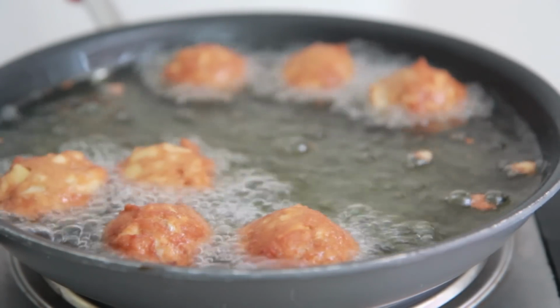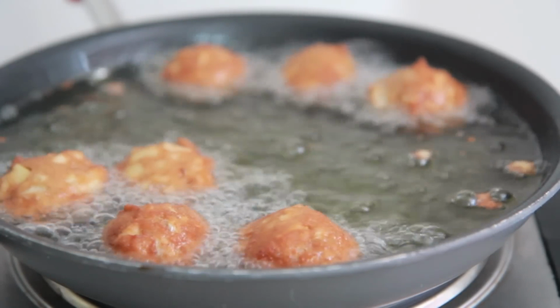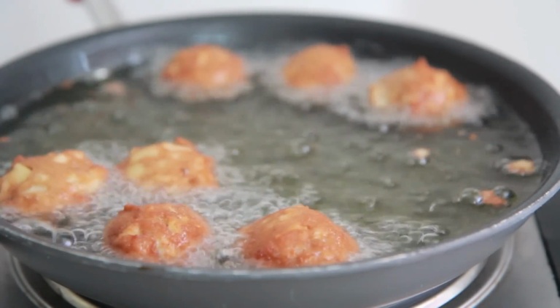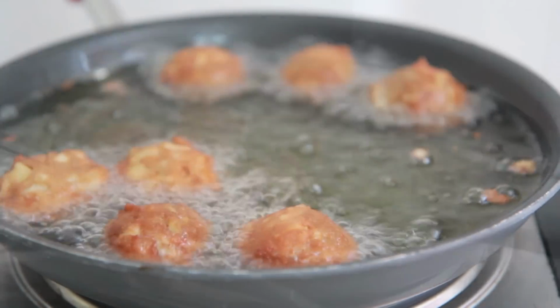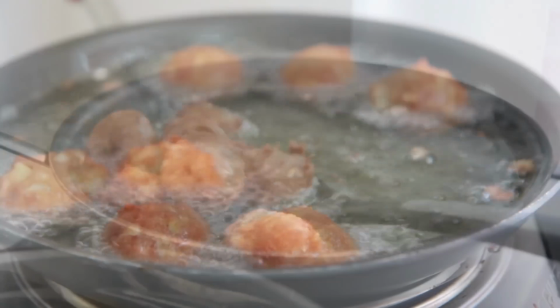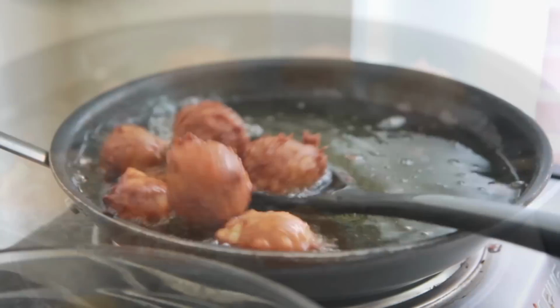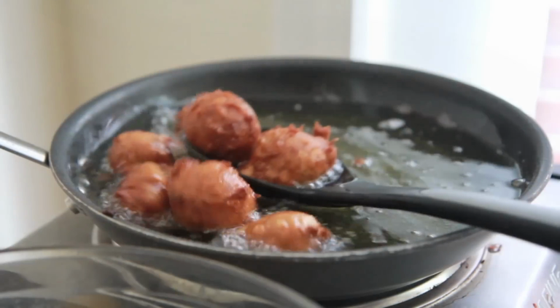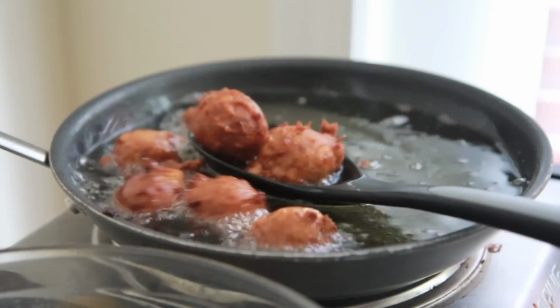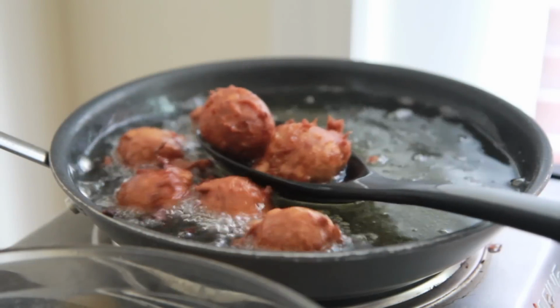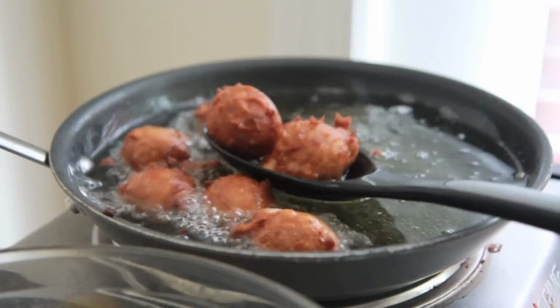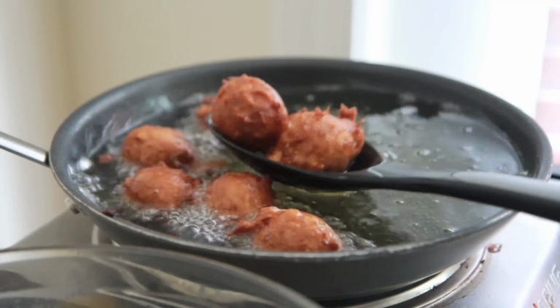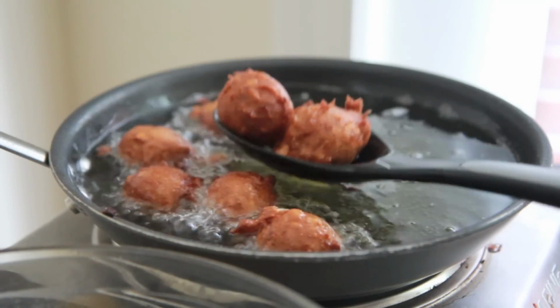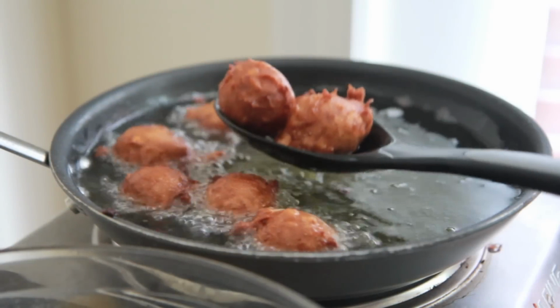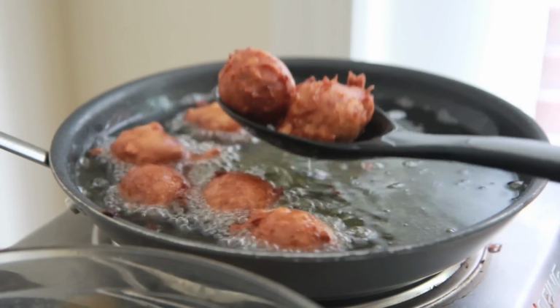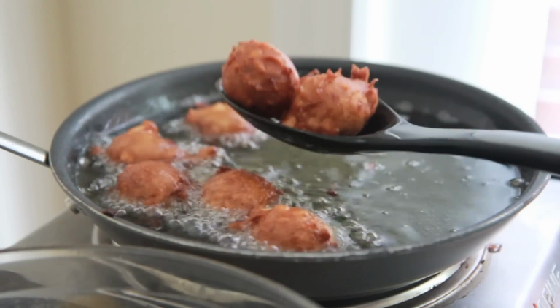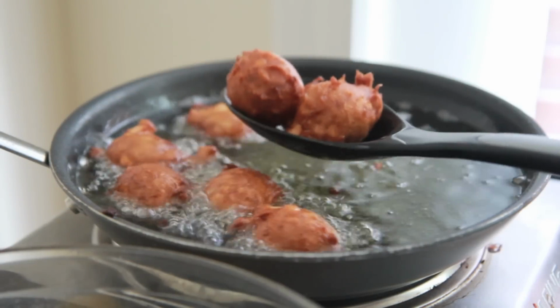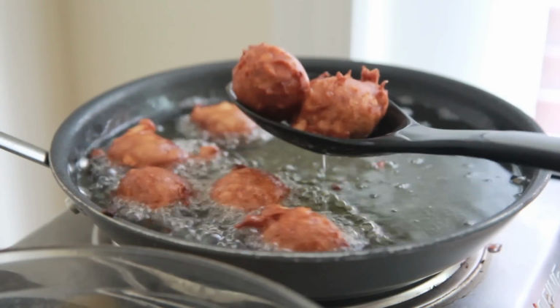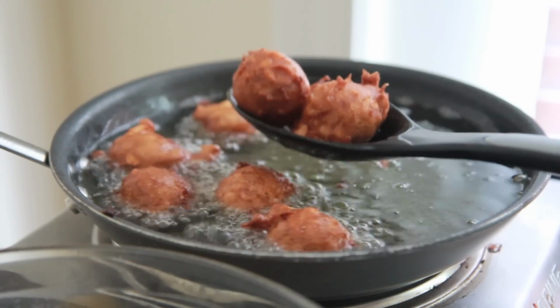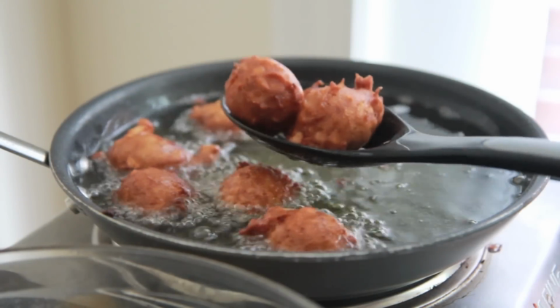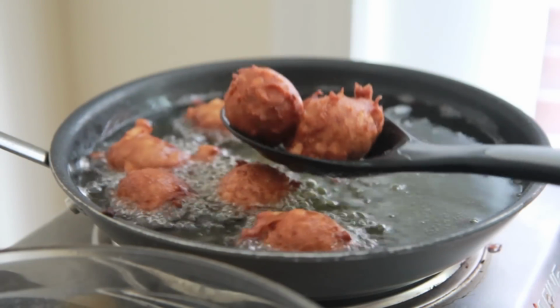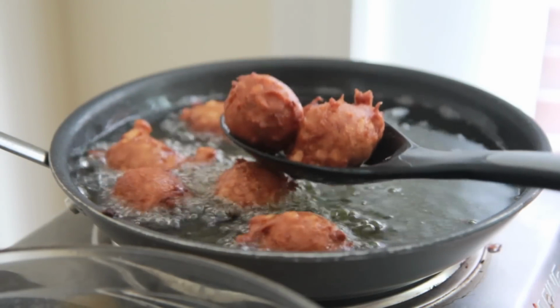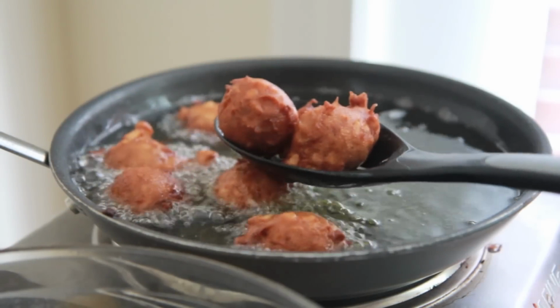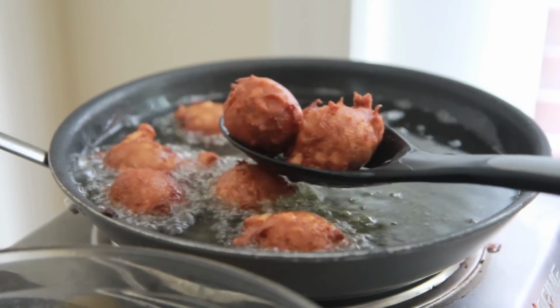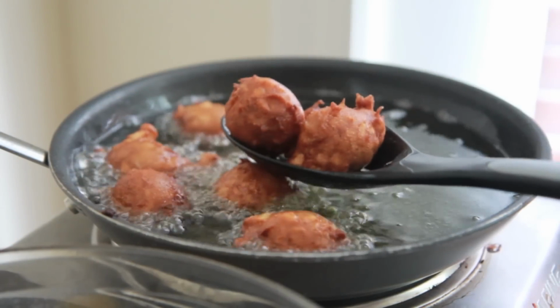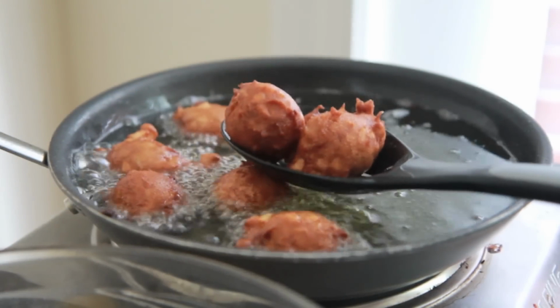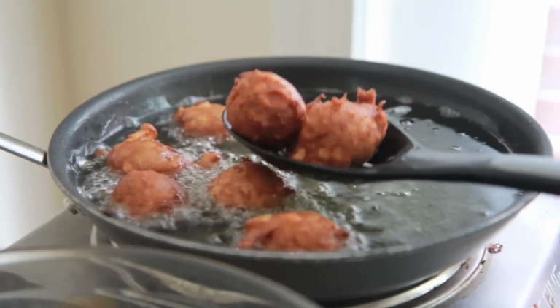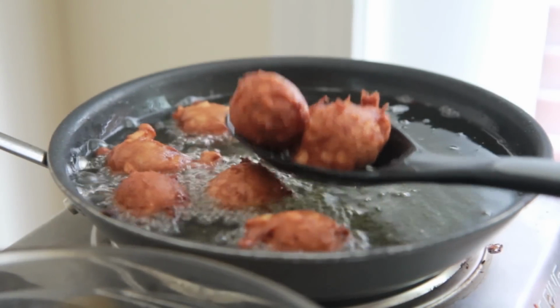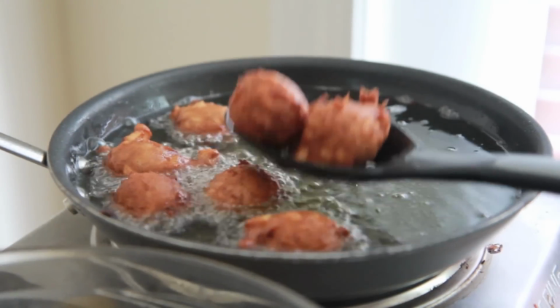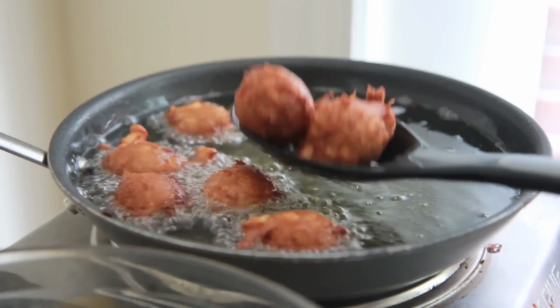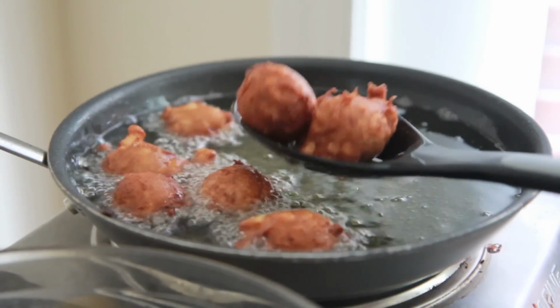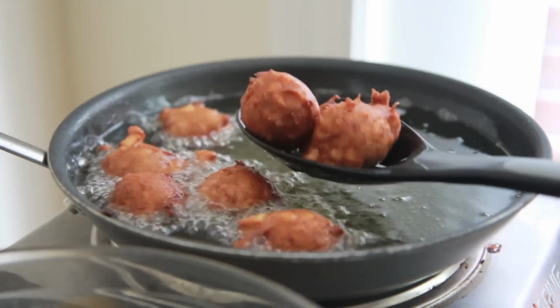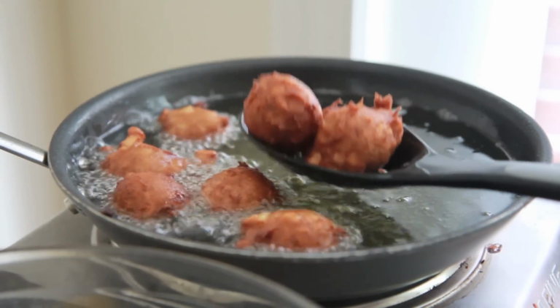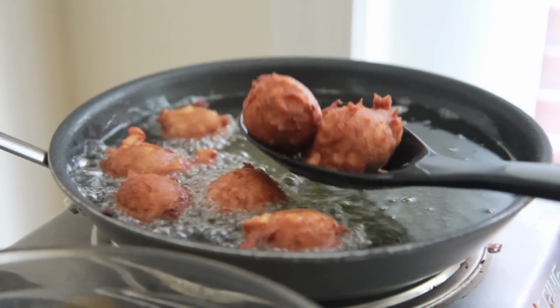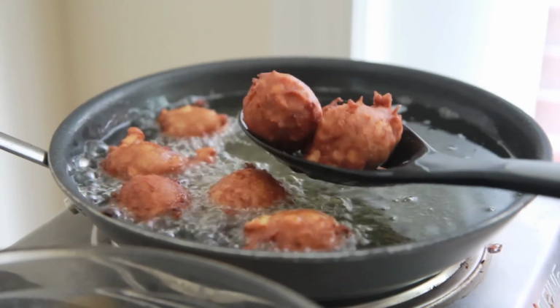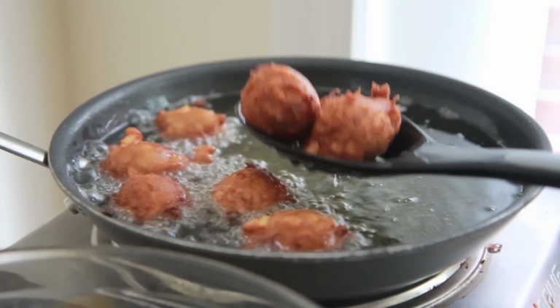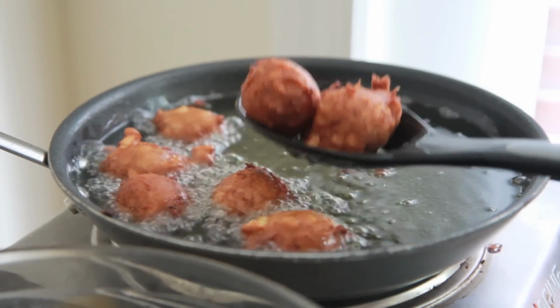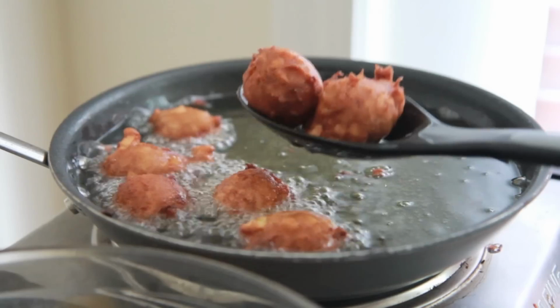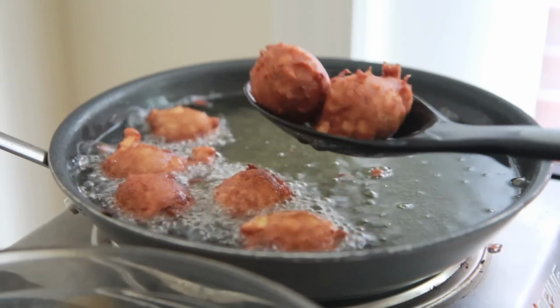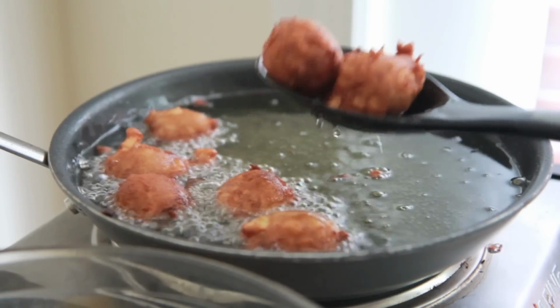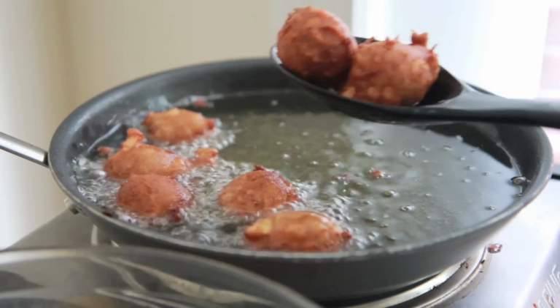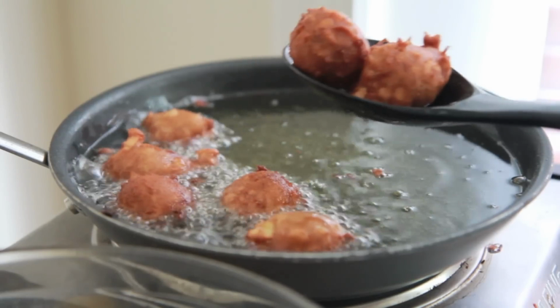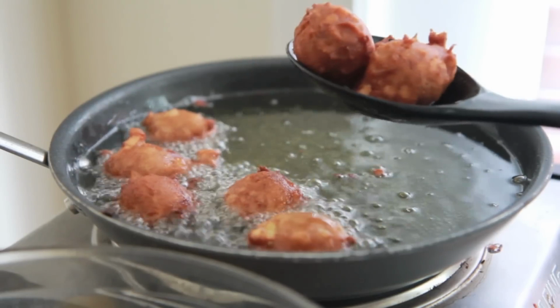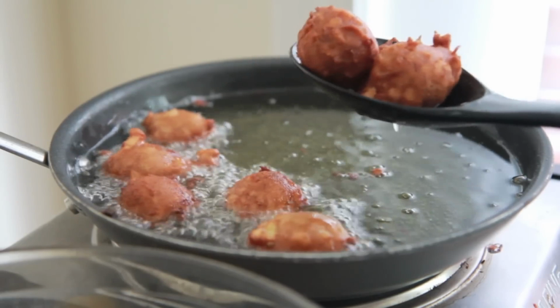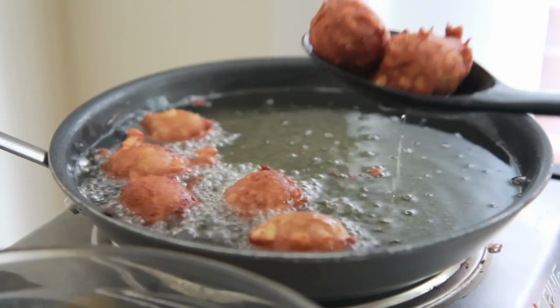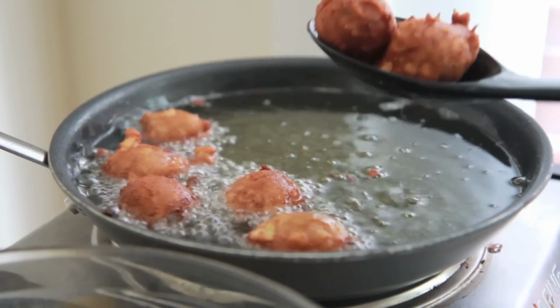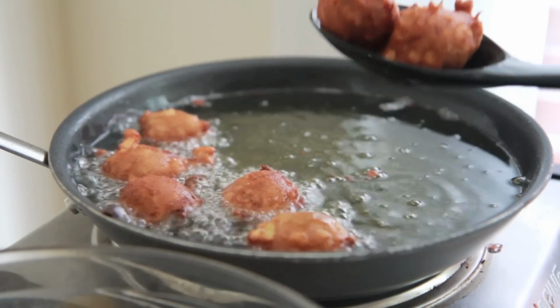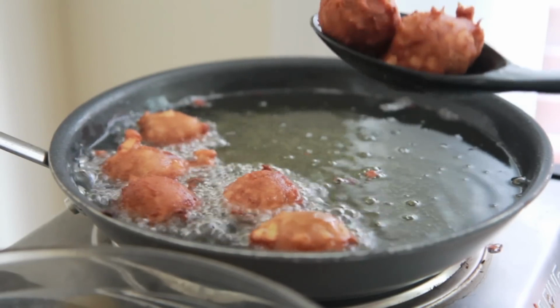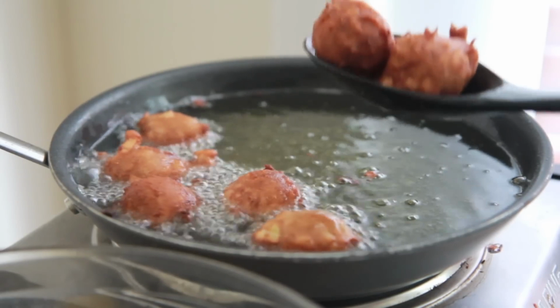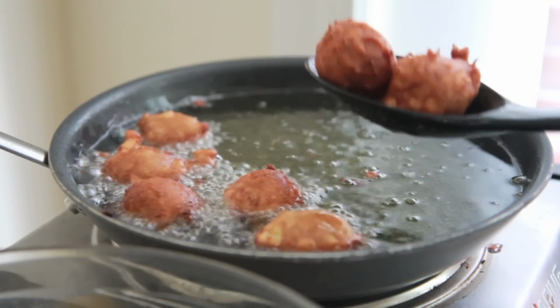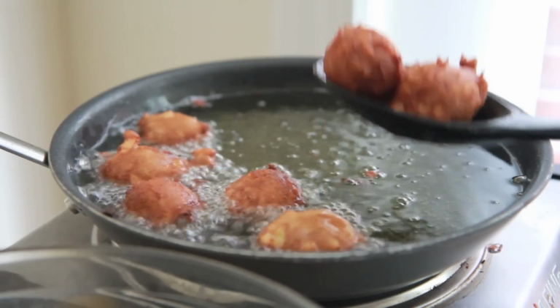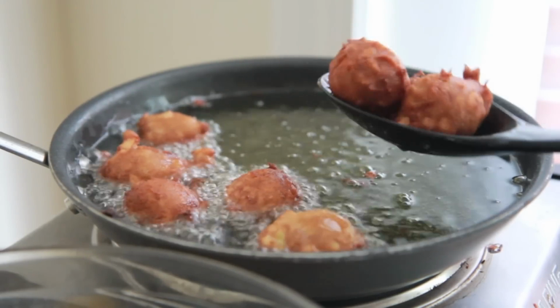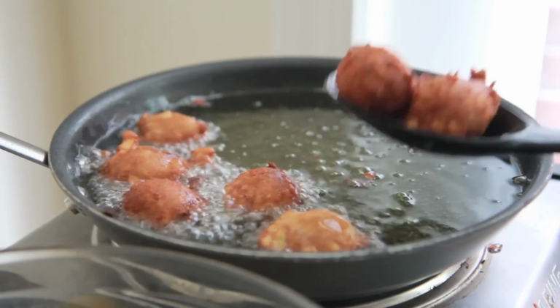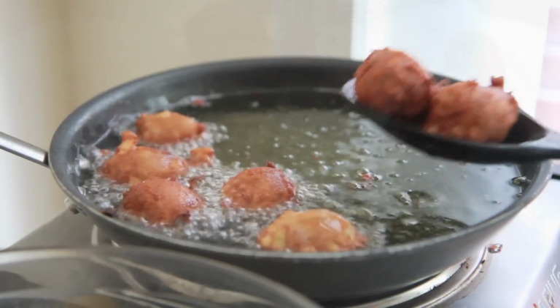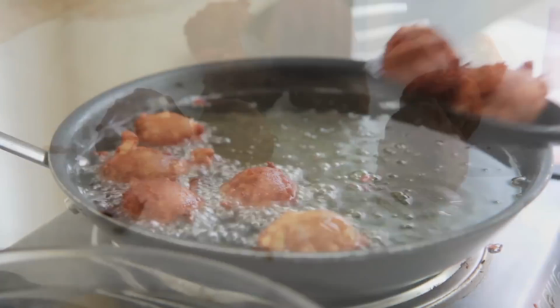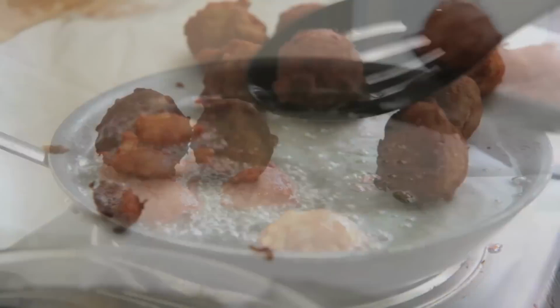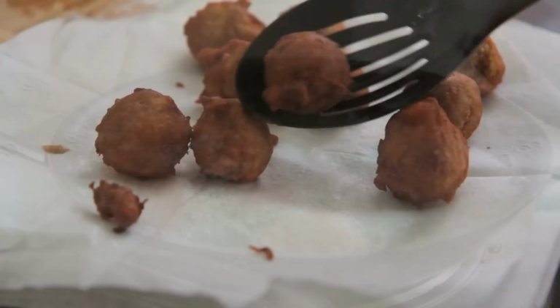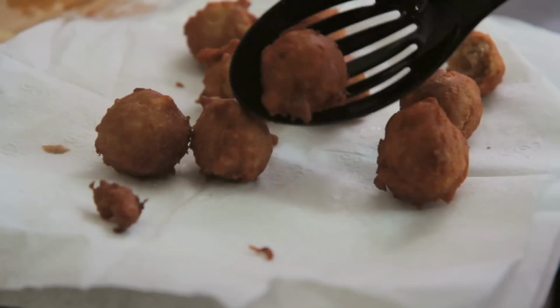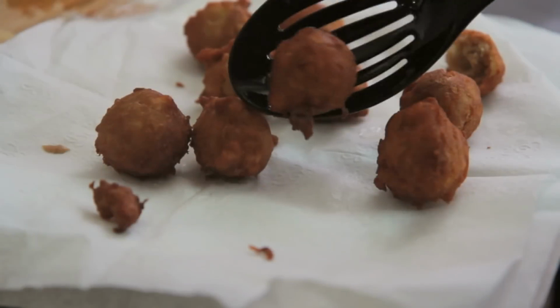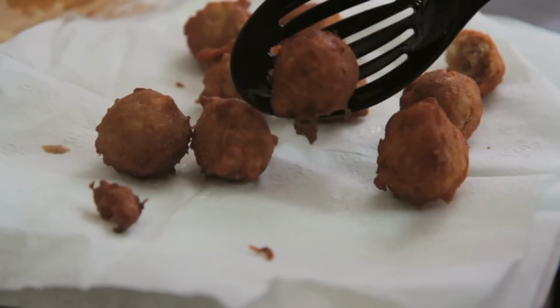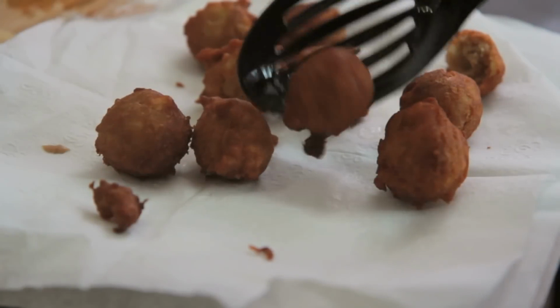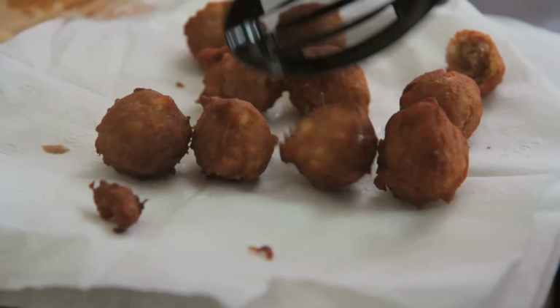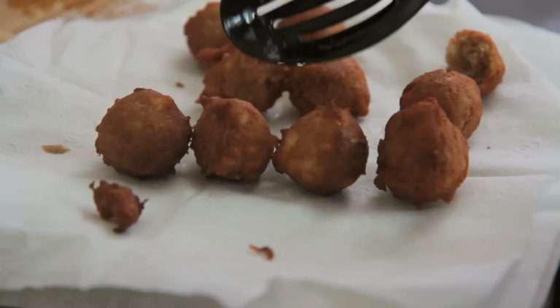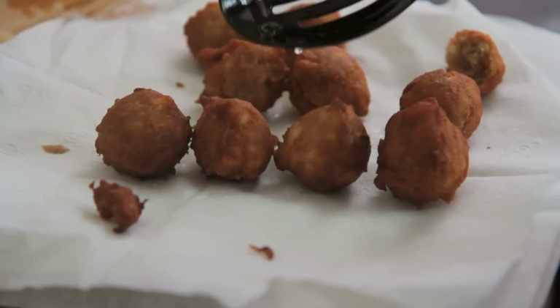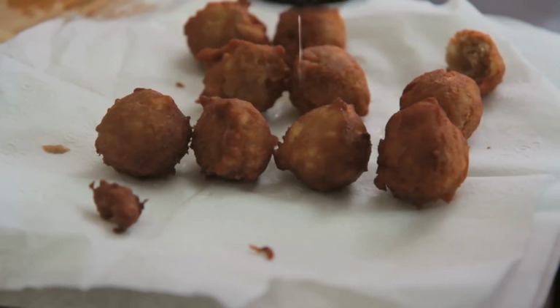When it's done, go ahead and lift it from the oil and place it on a plate lined with some paper towels and let it drain a little bit.